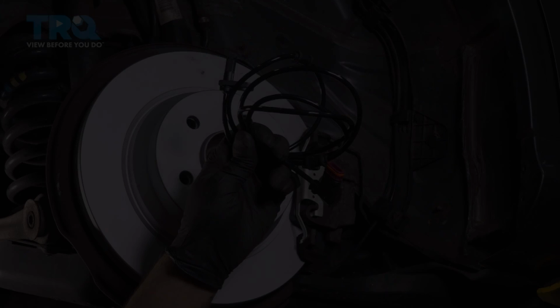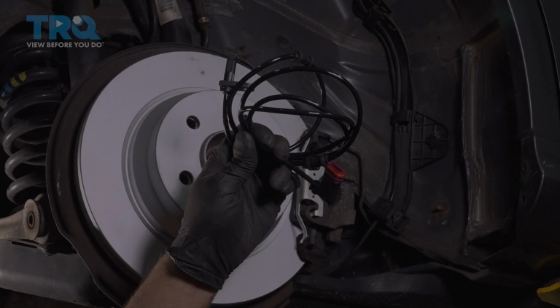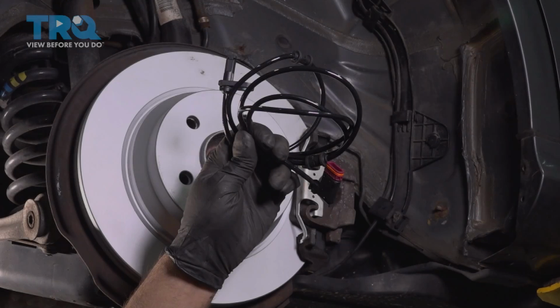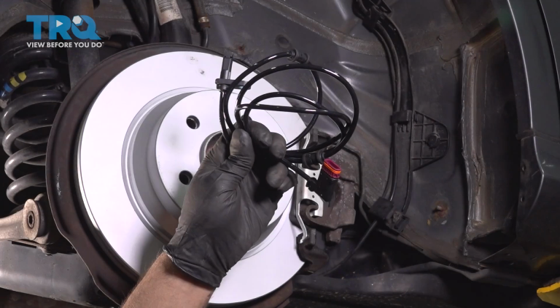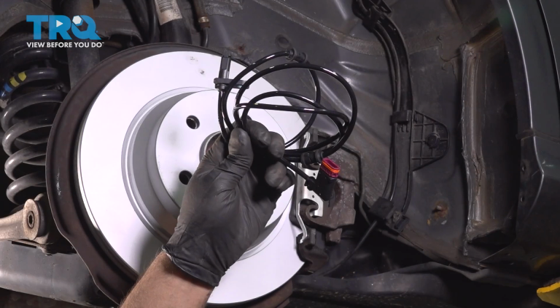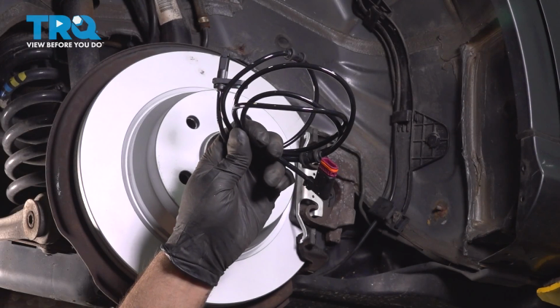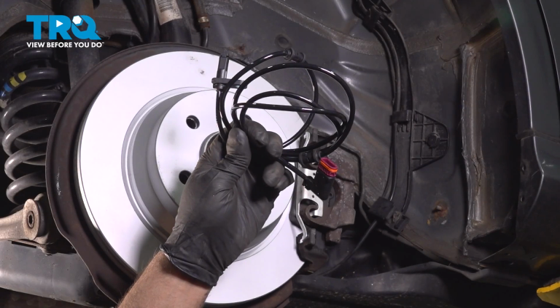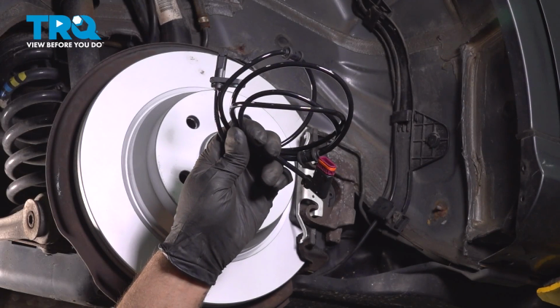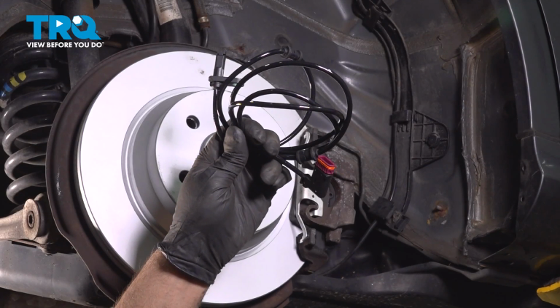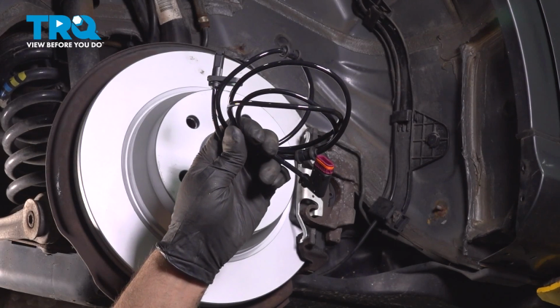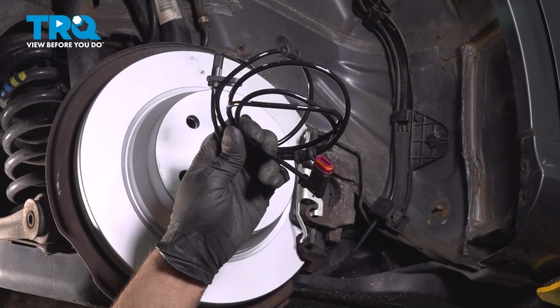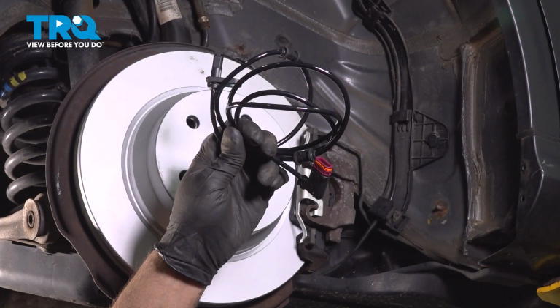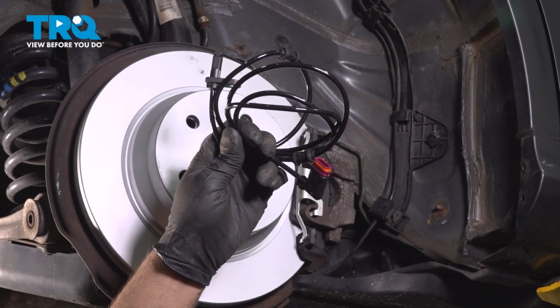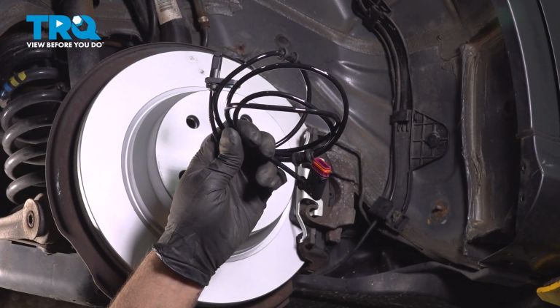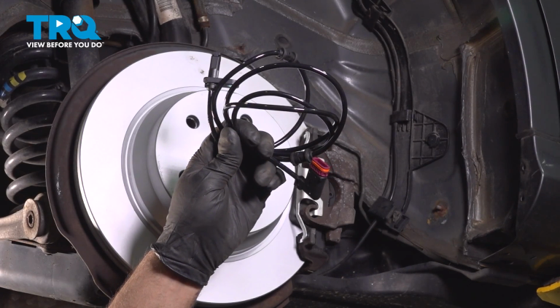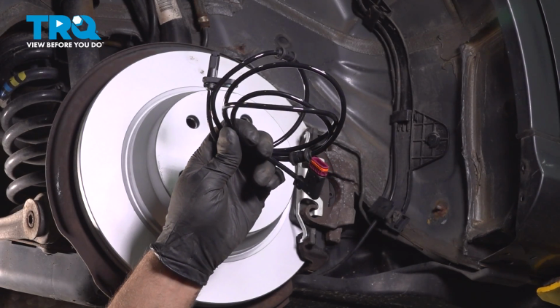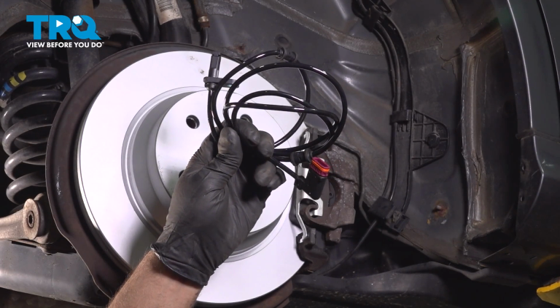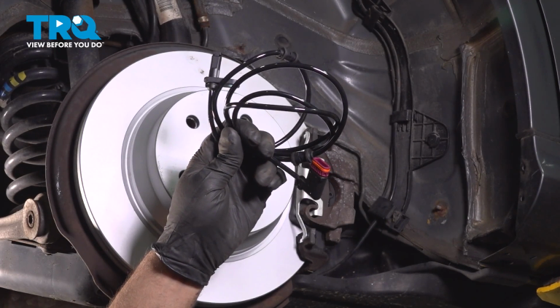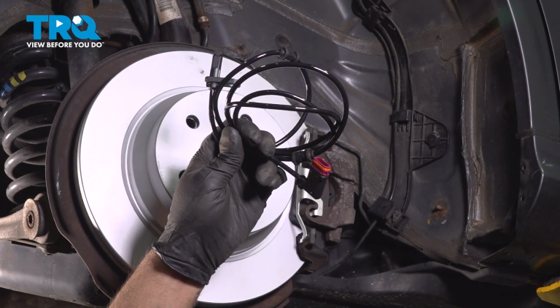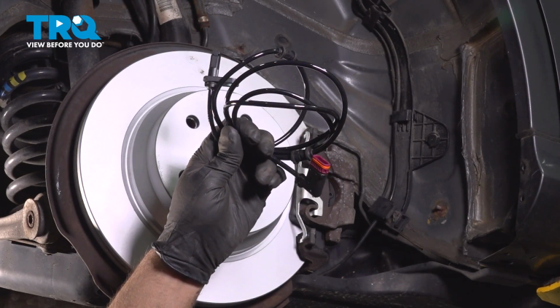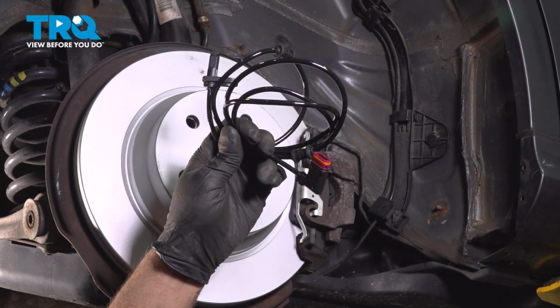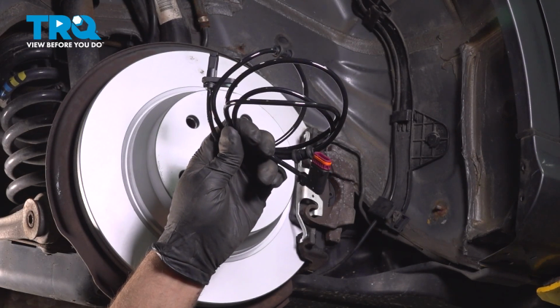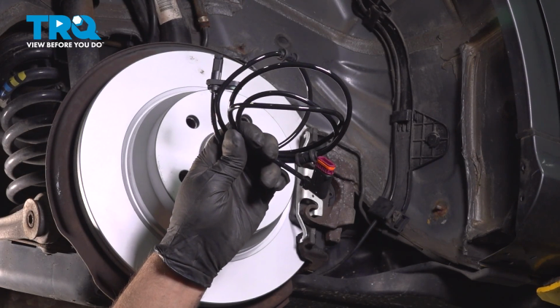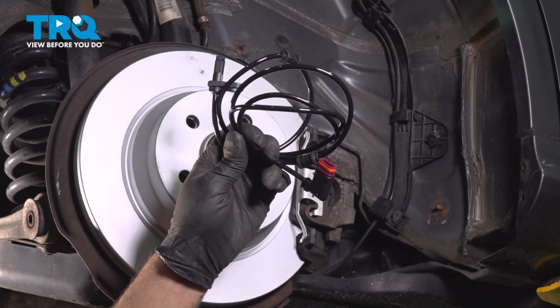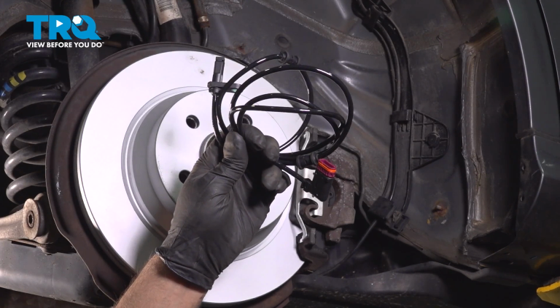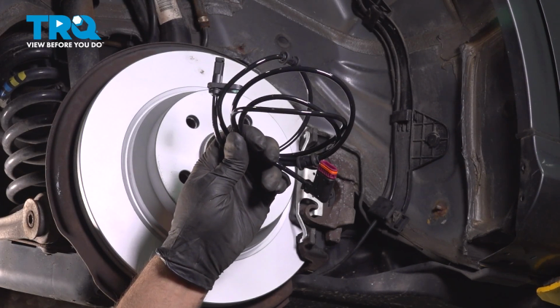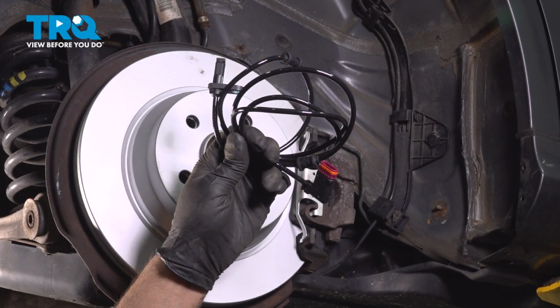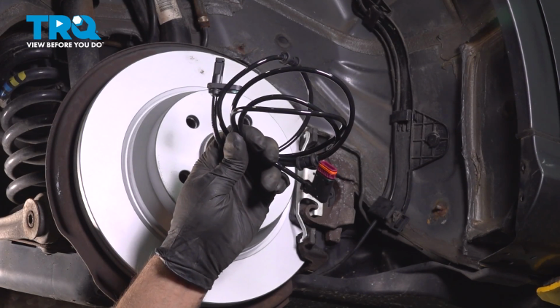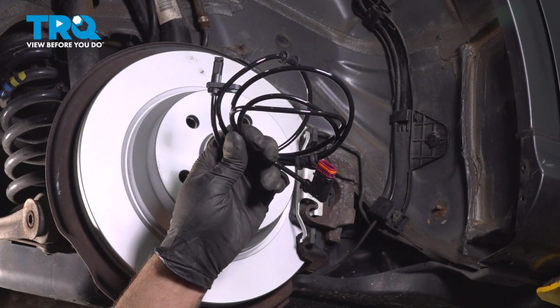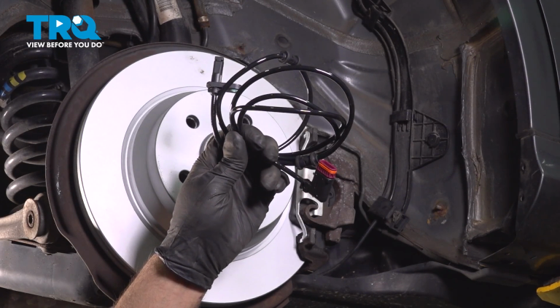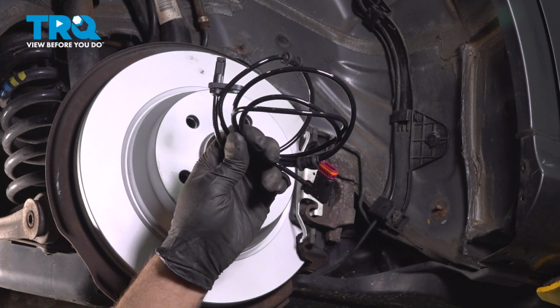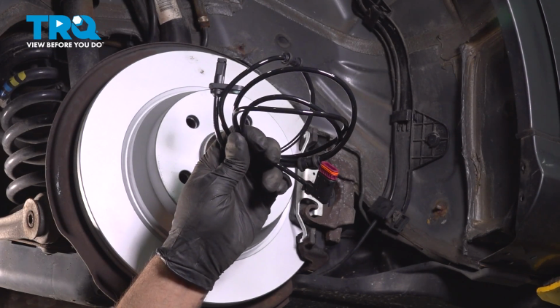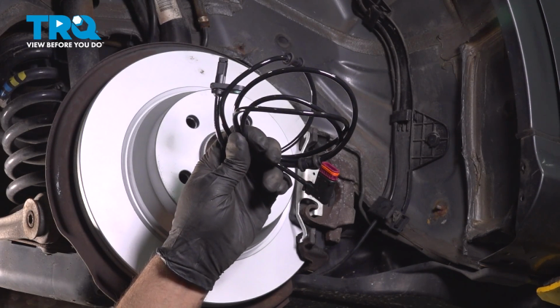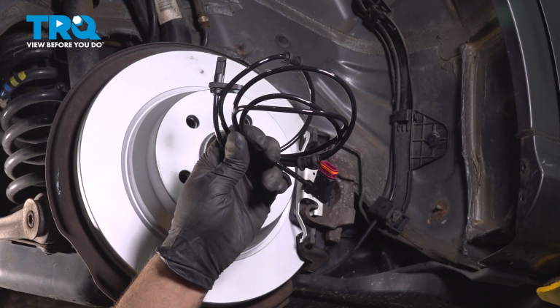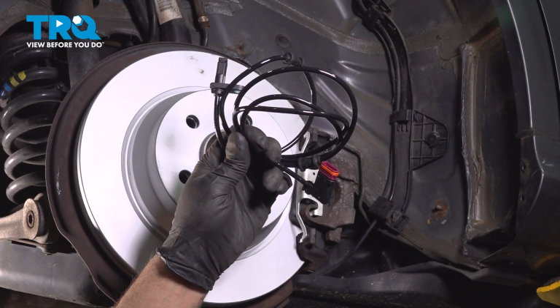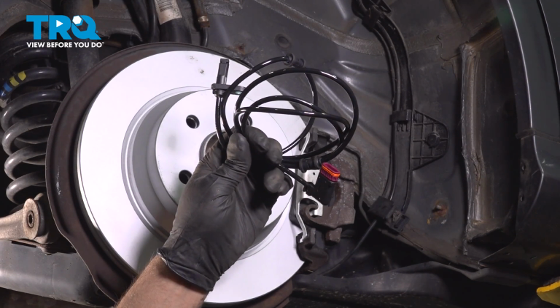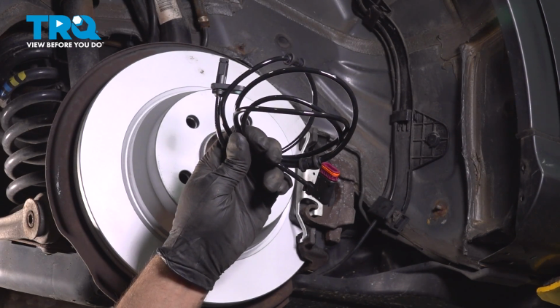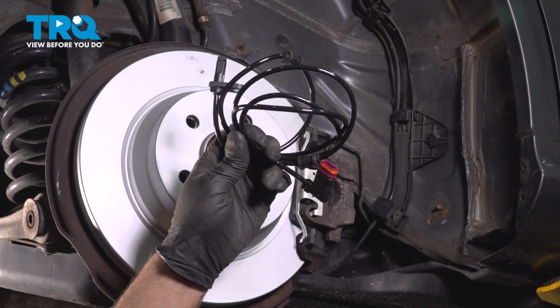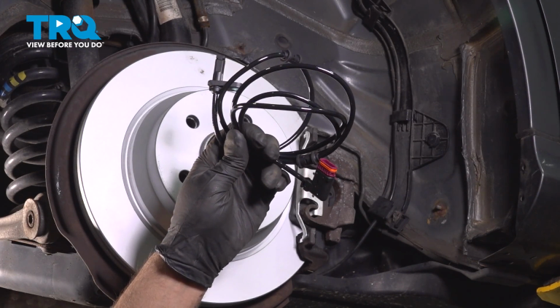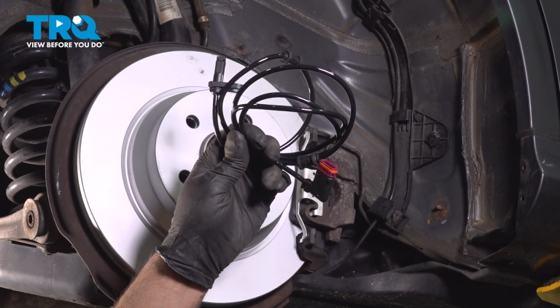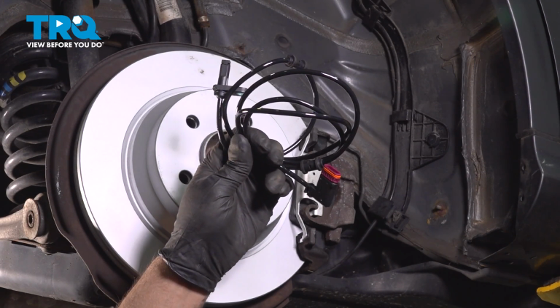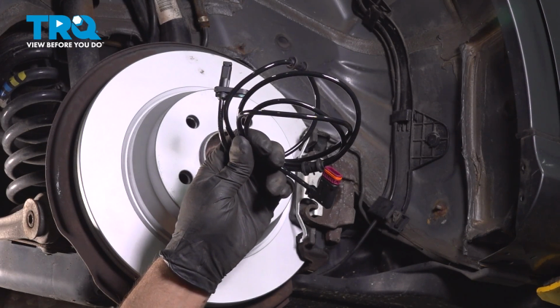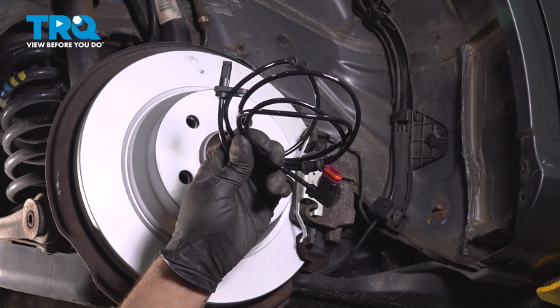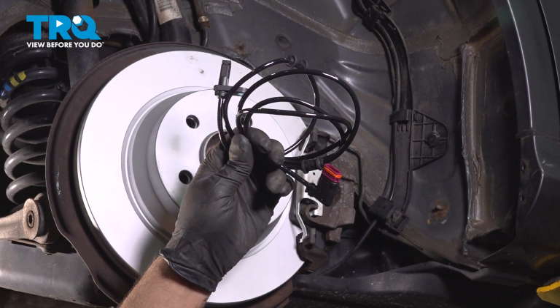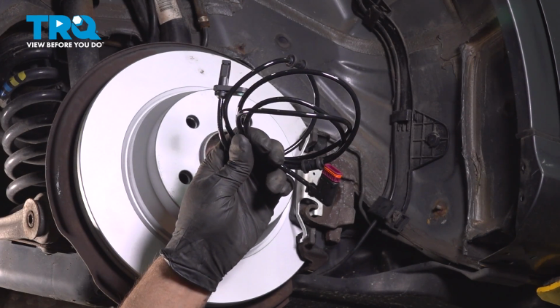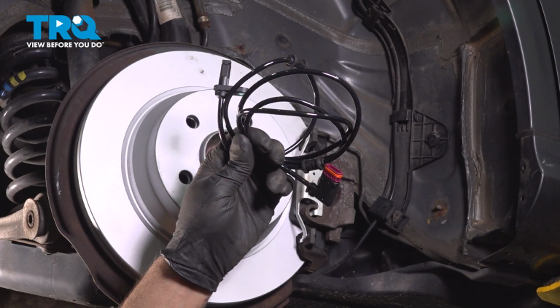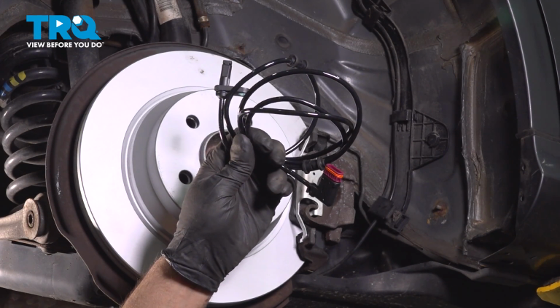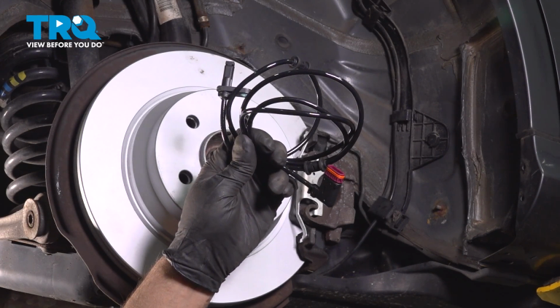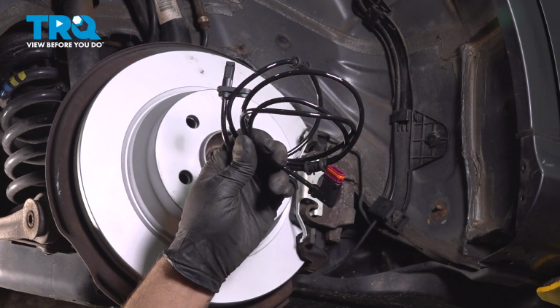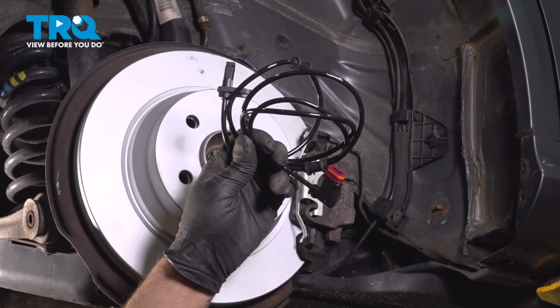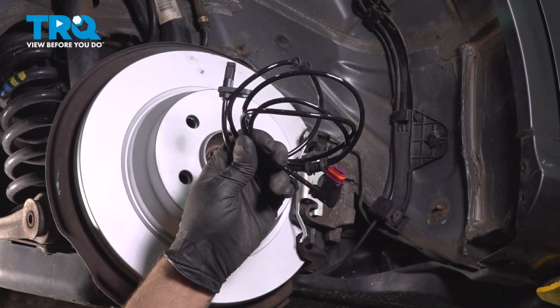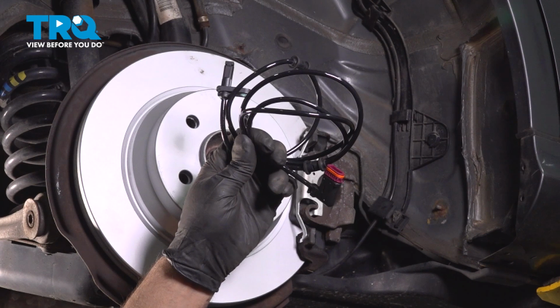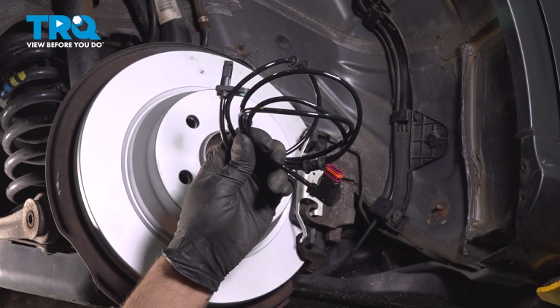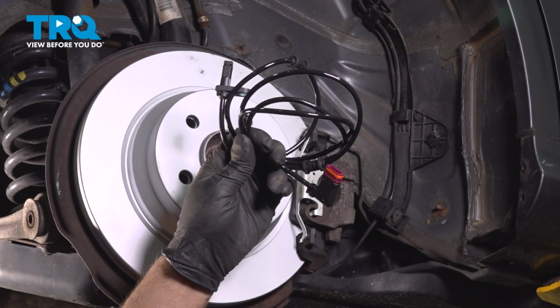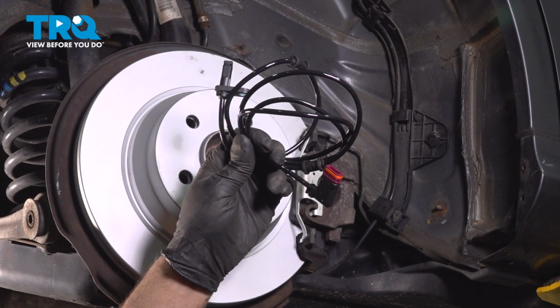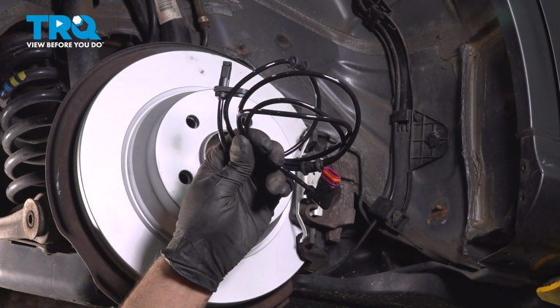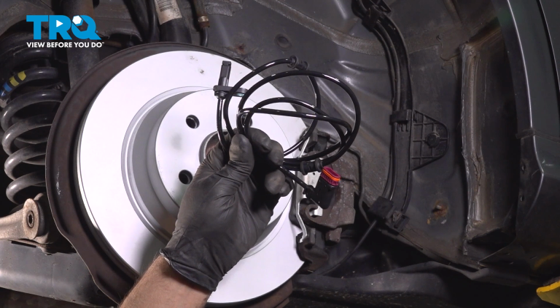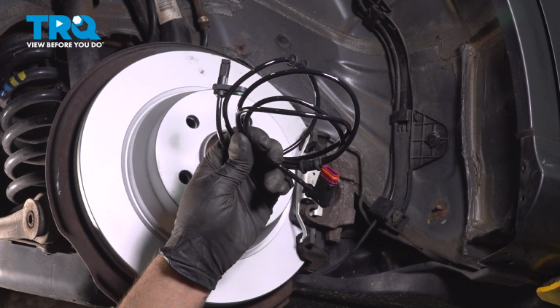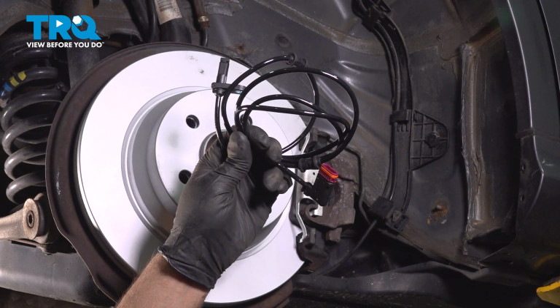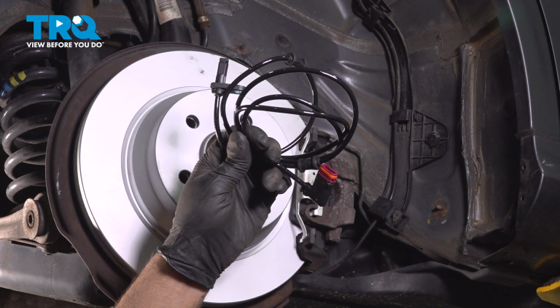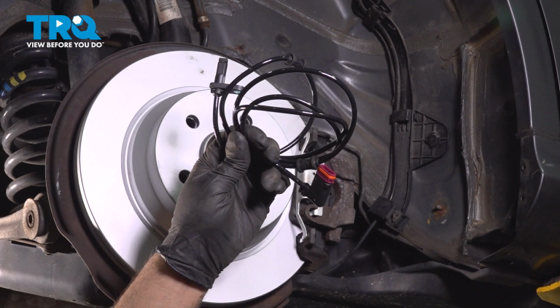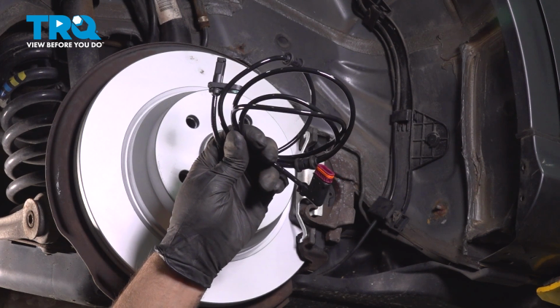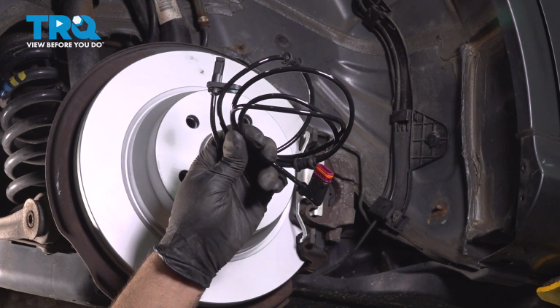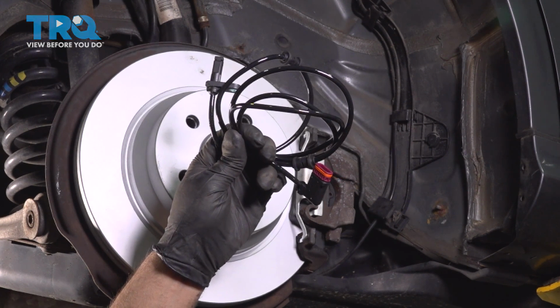In this video, I'm going to show you how to replace the rear wheel speed sensor on this Mercedes E350. Let's get into it.